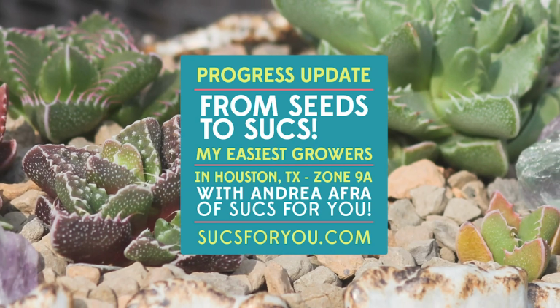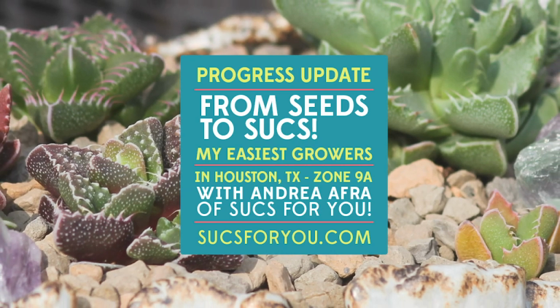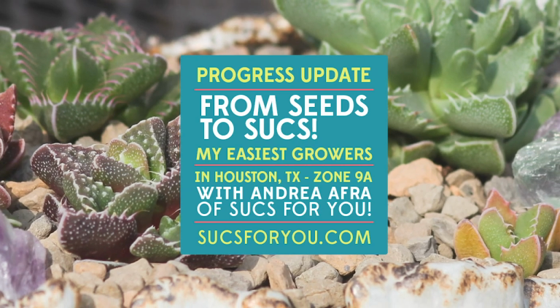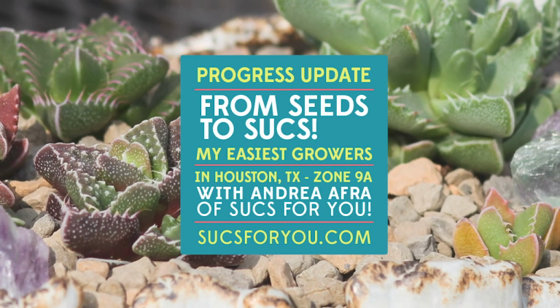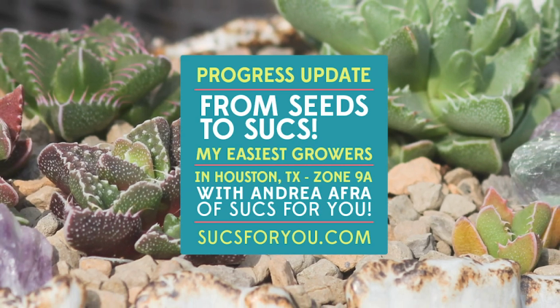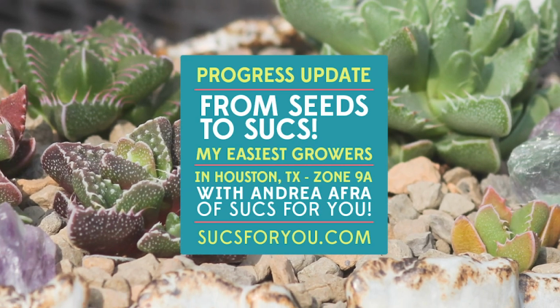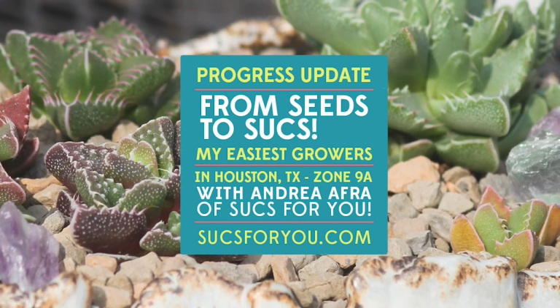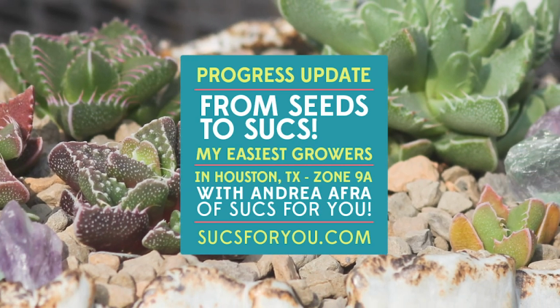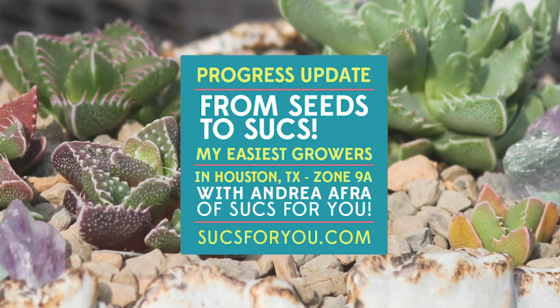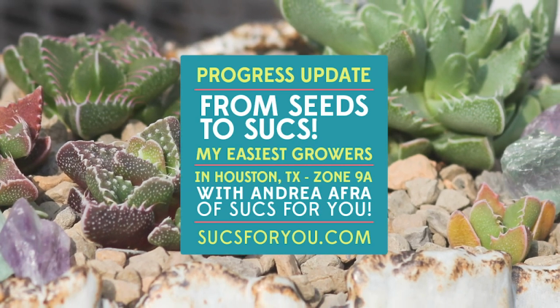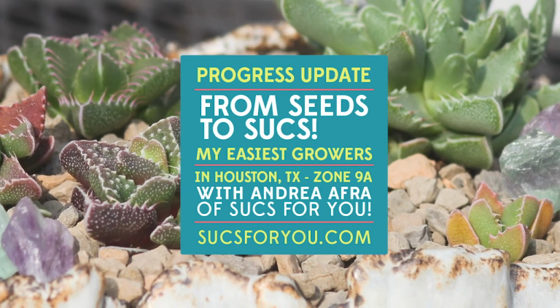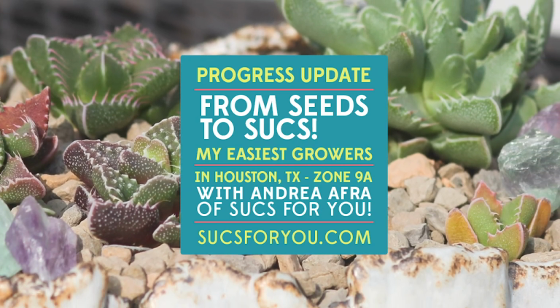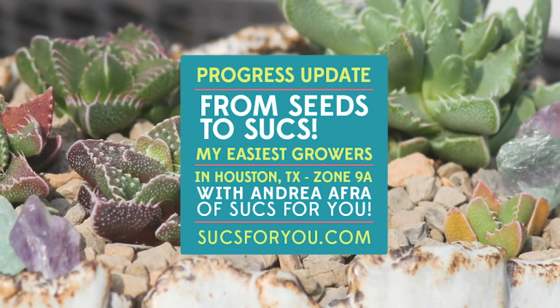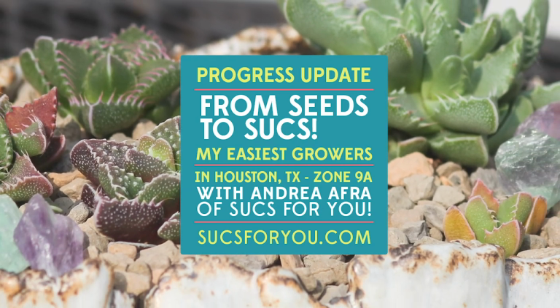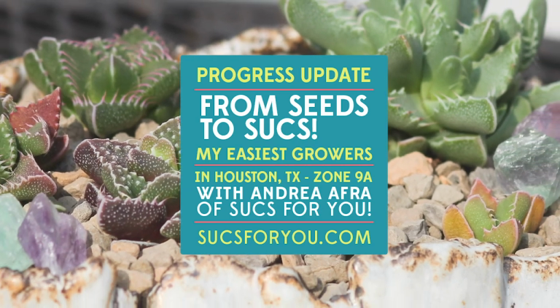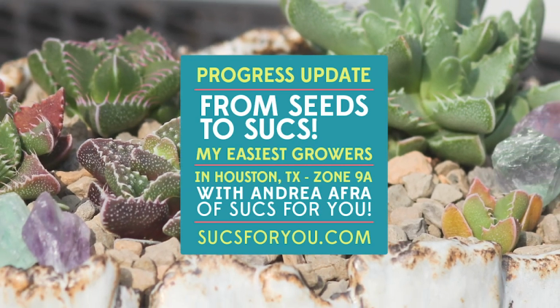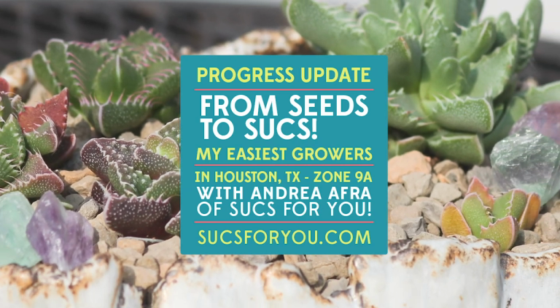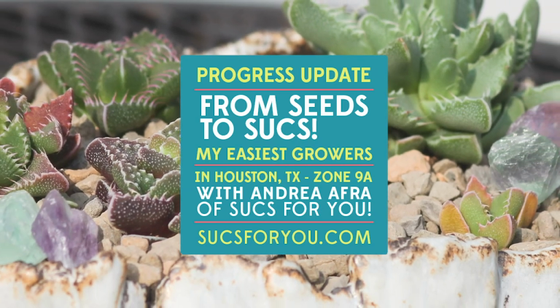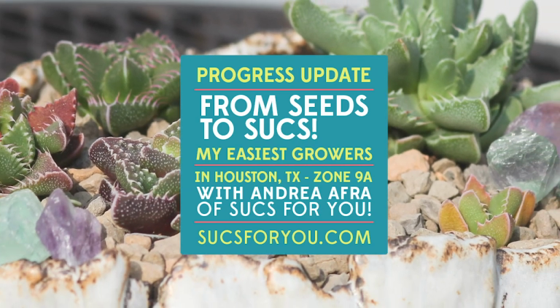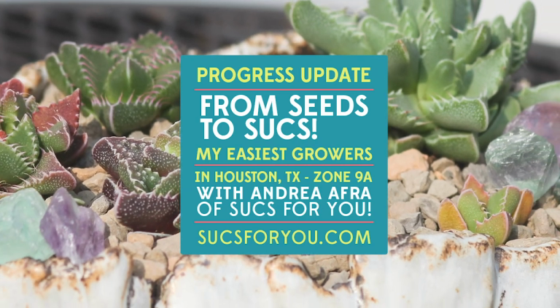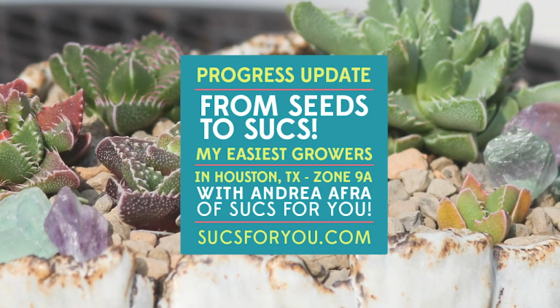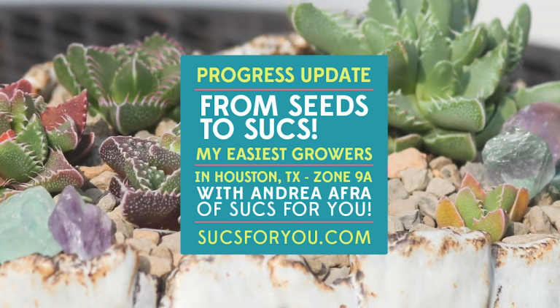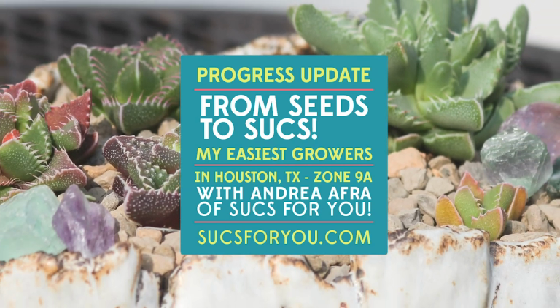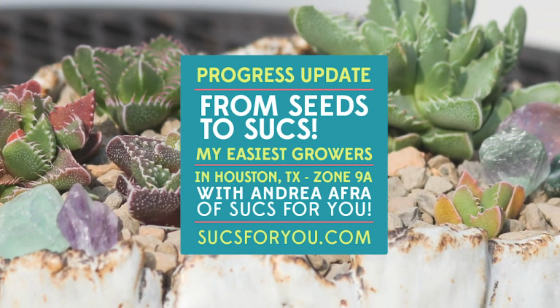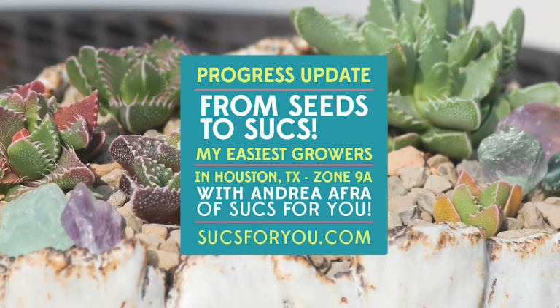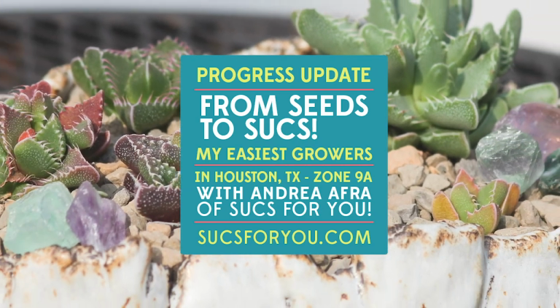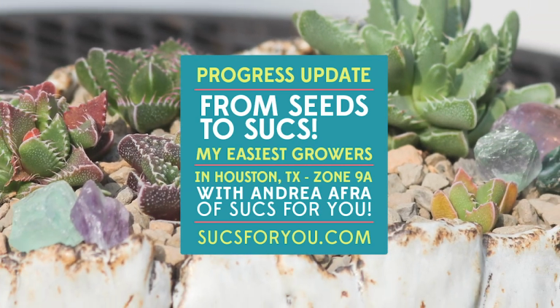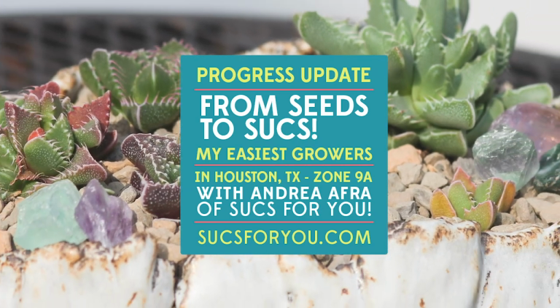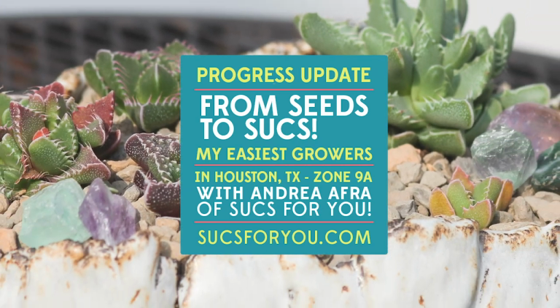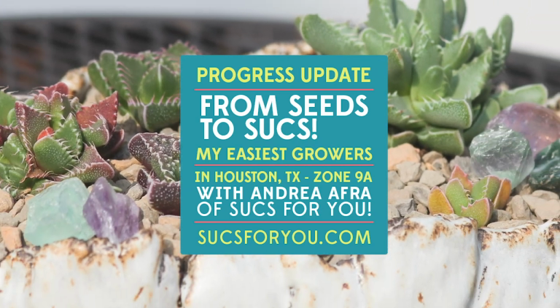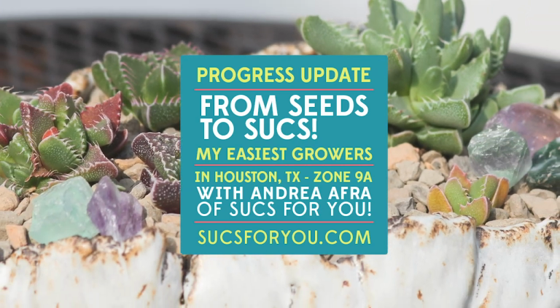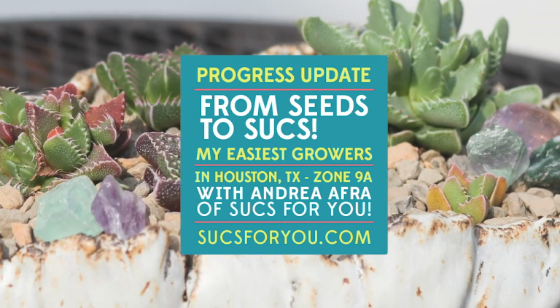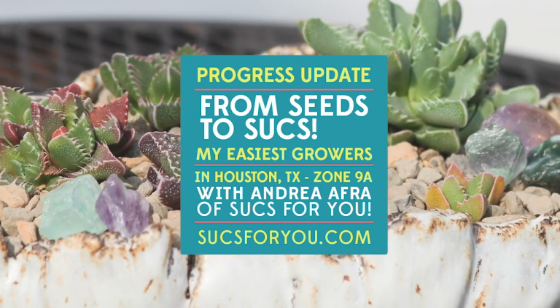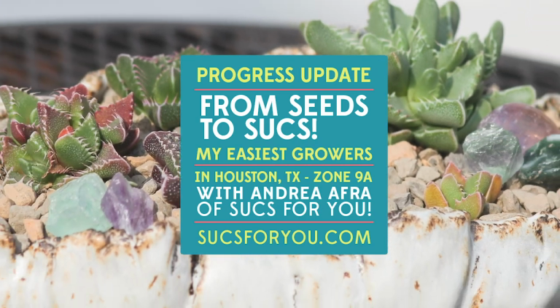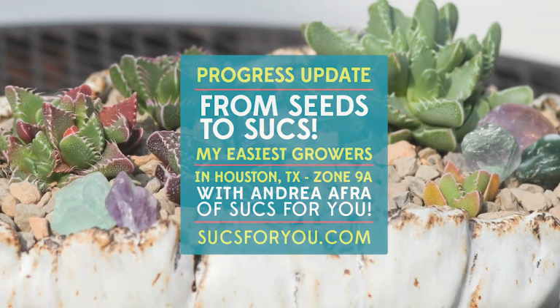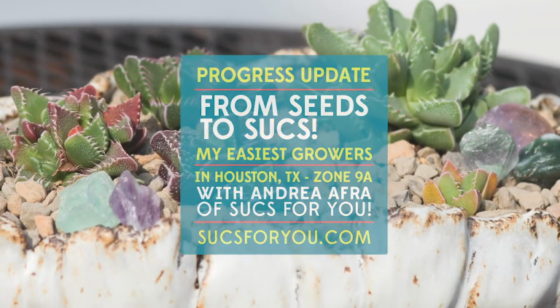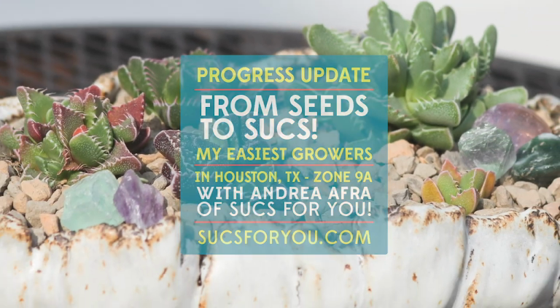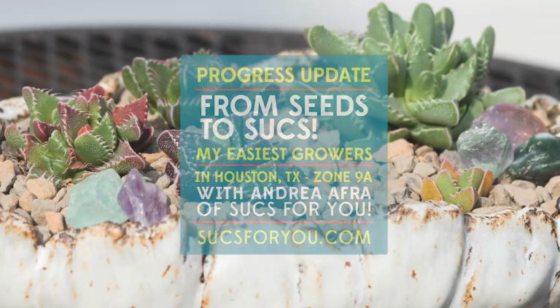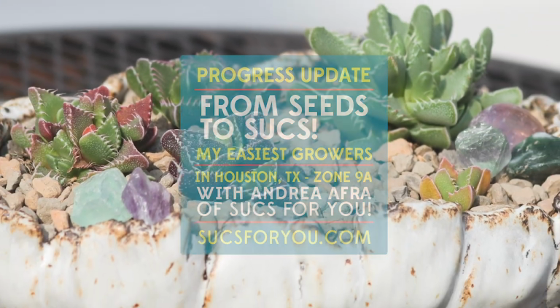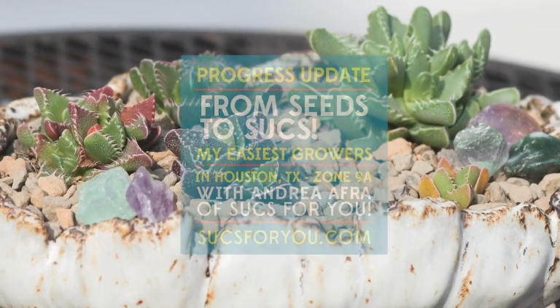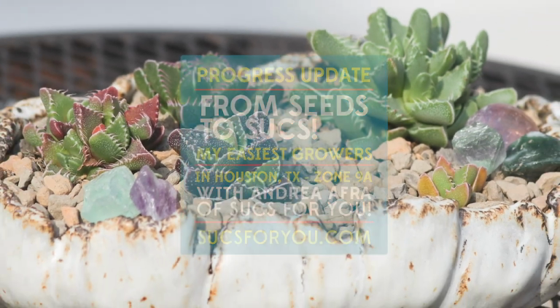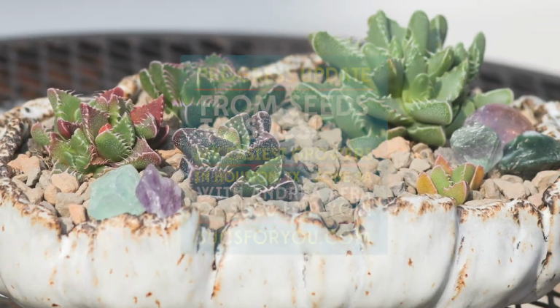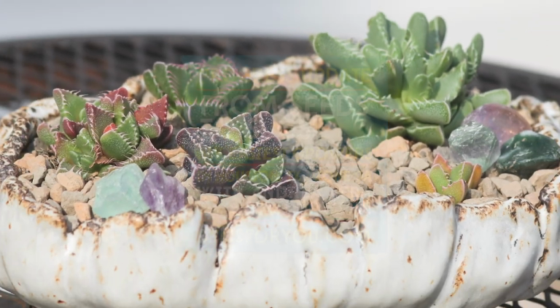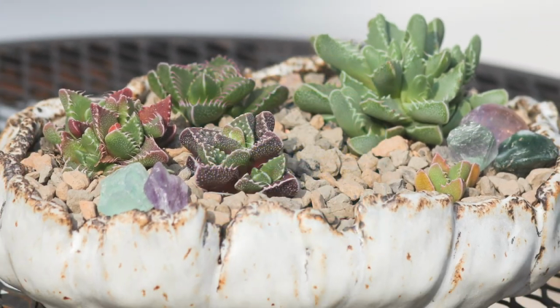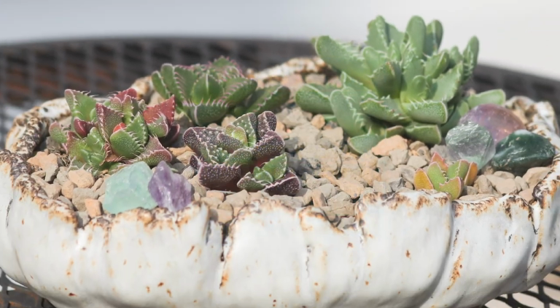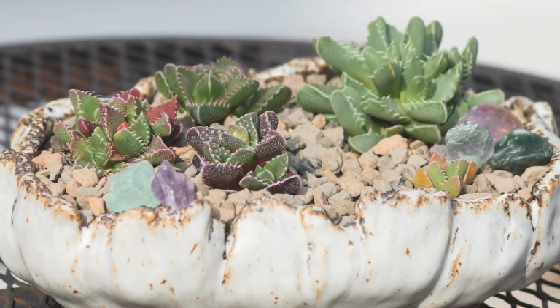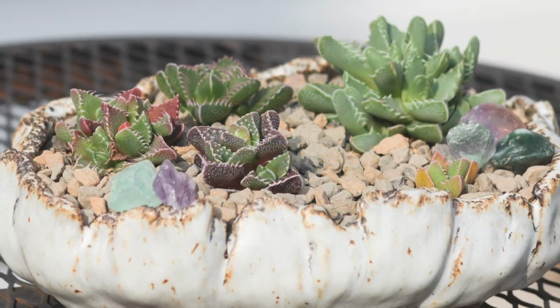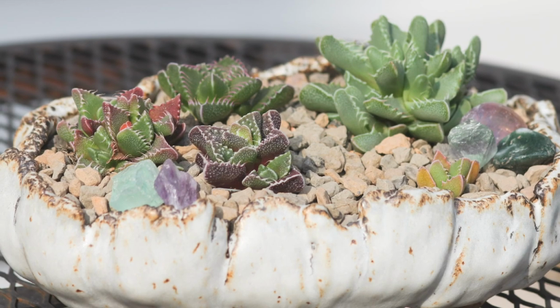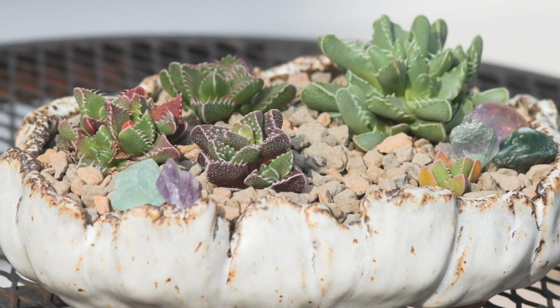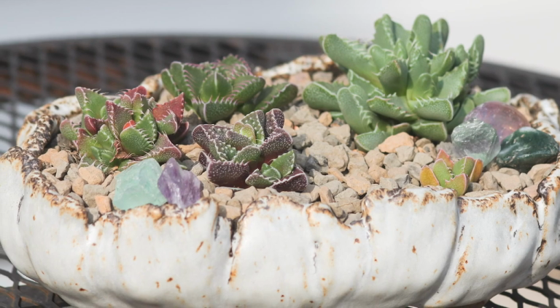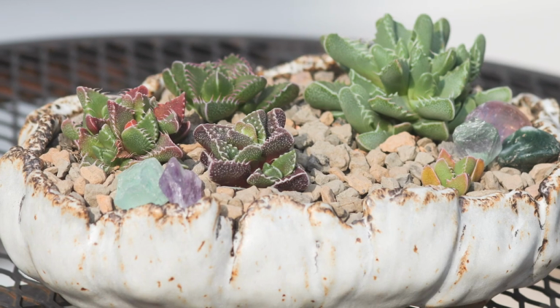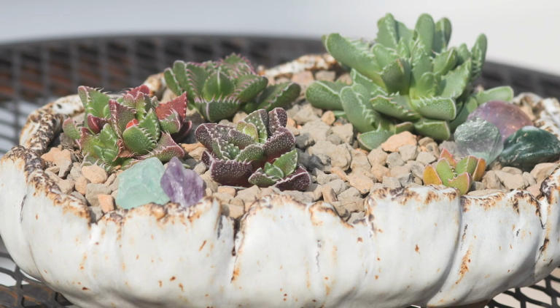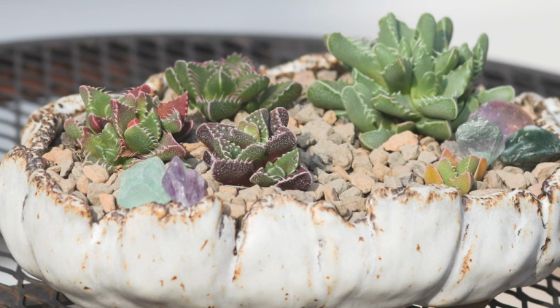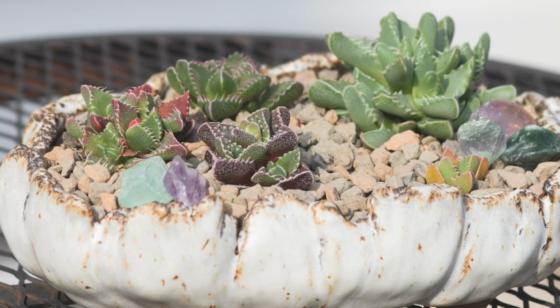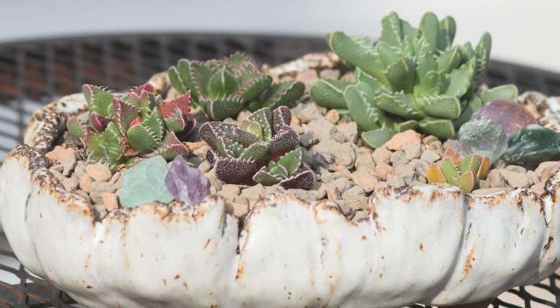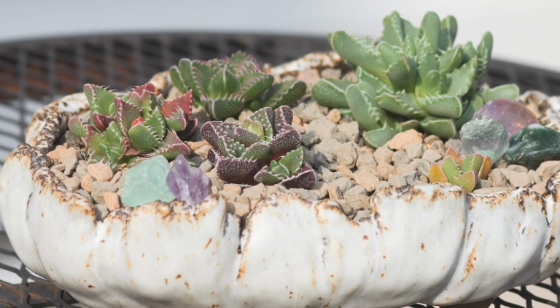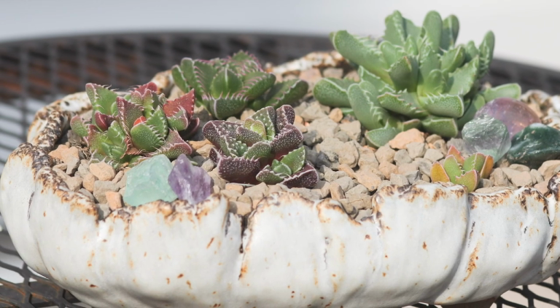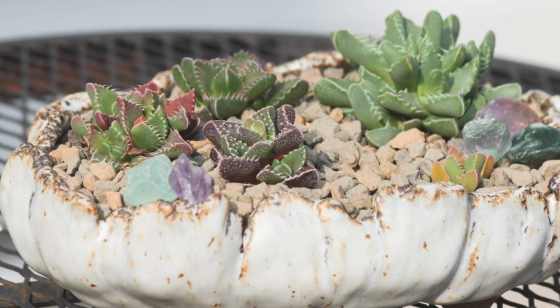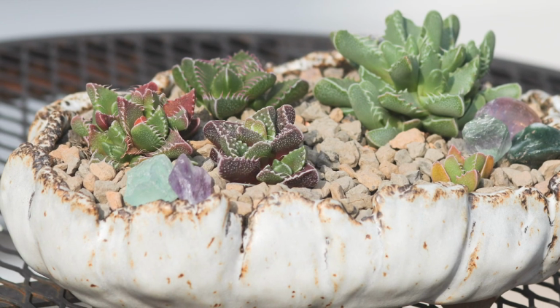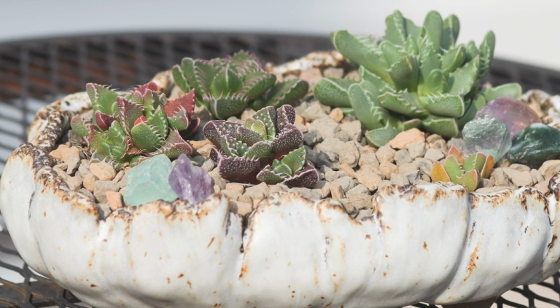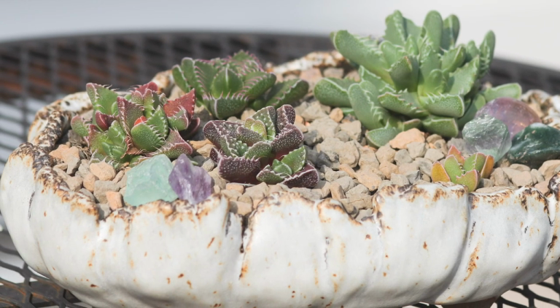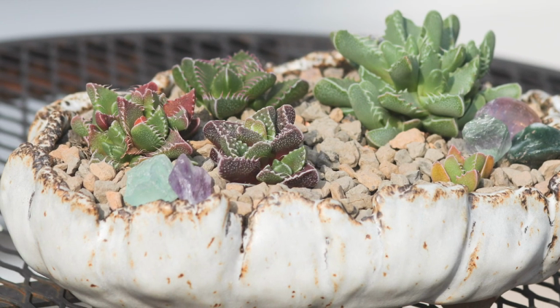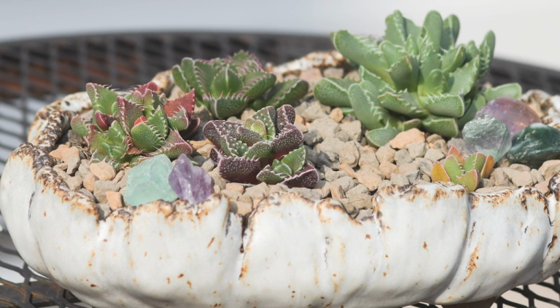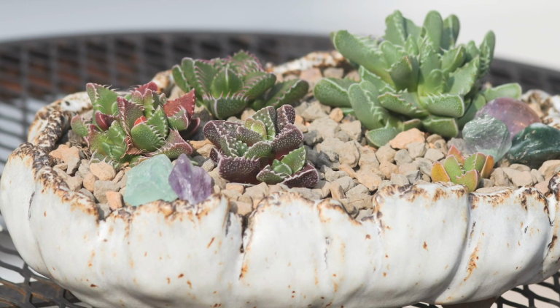Hey y'all, it's Andrea with Sucks for You in Houston, Texas, and here is a video on seedling progress — some updates for y'all.